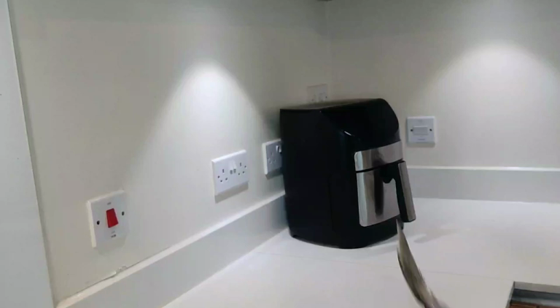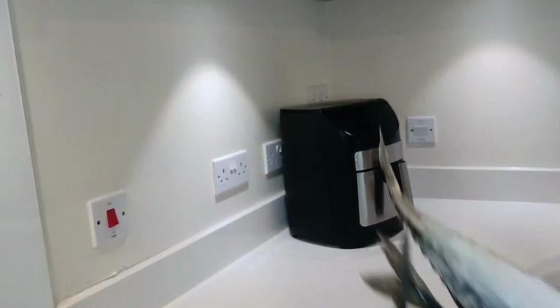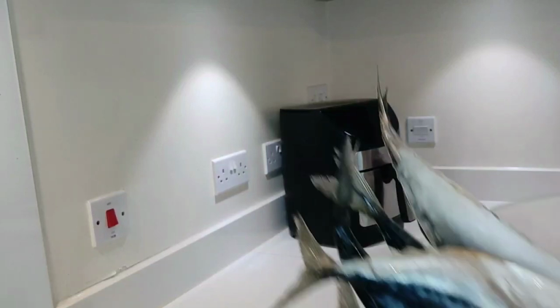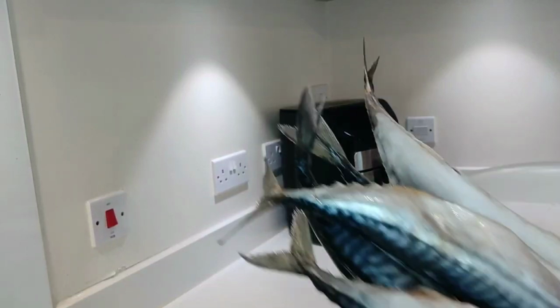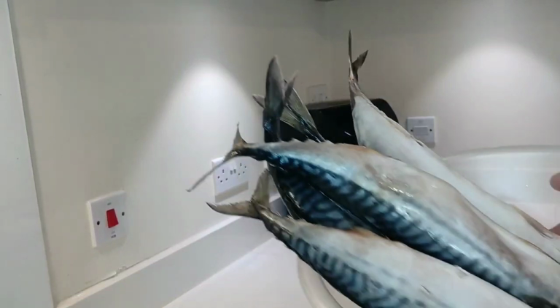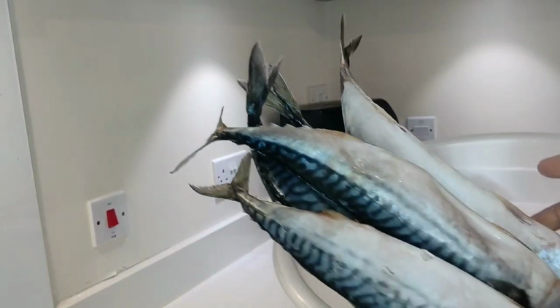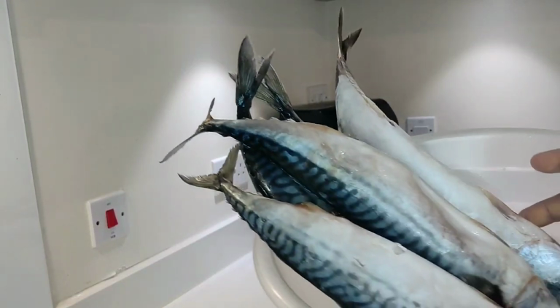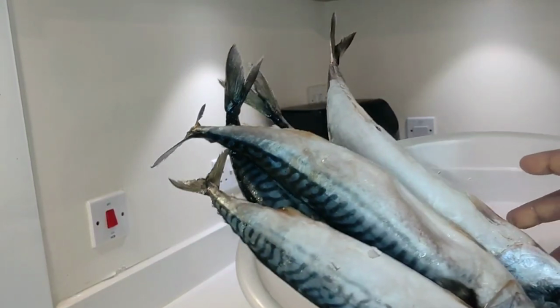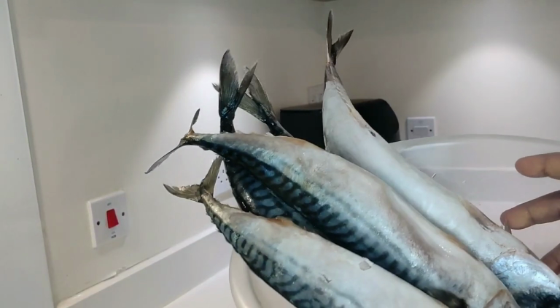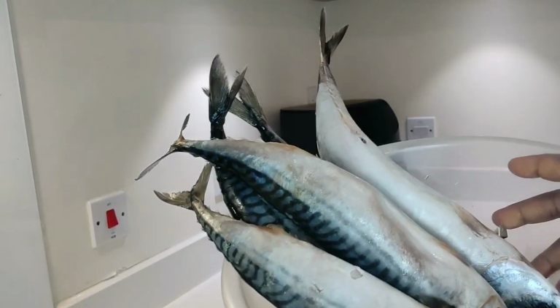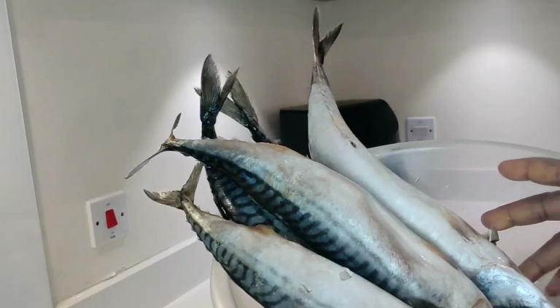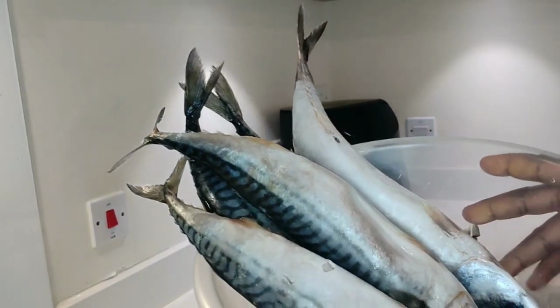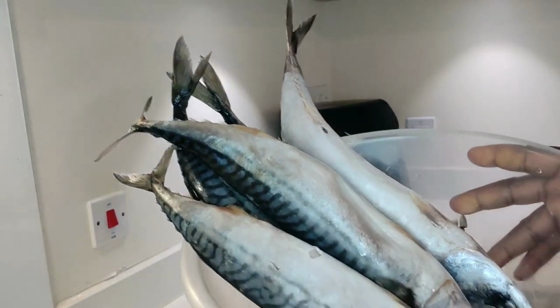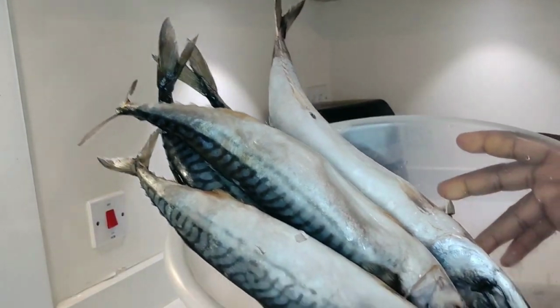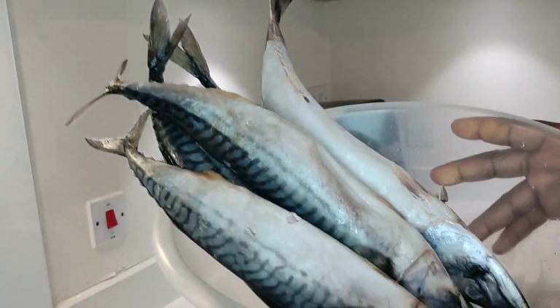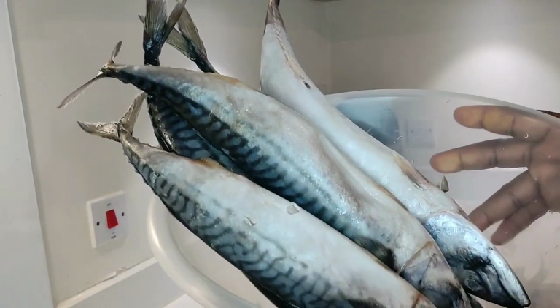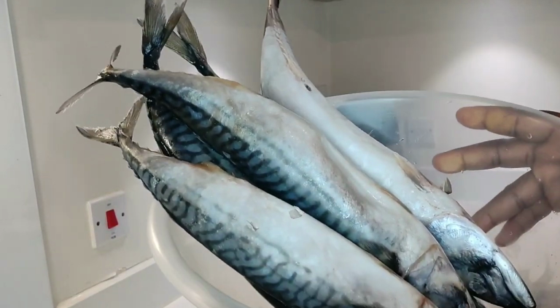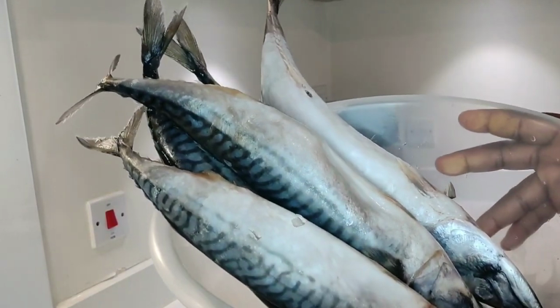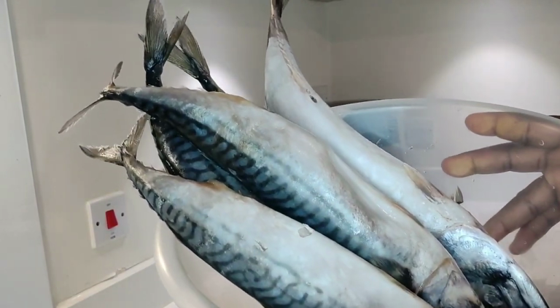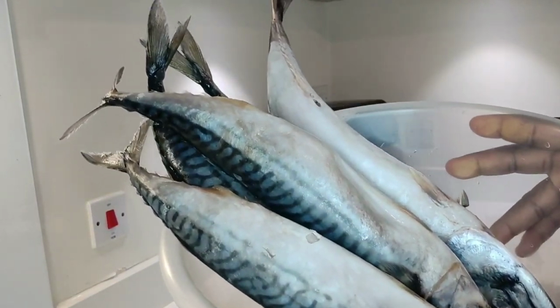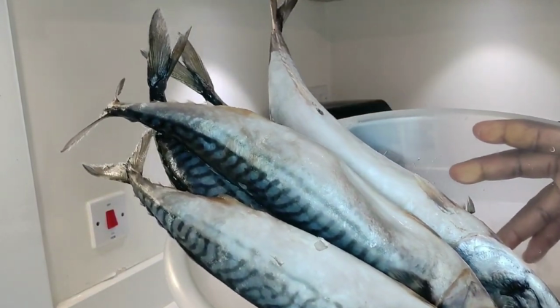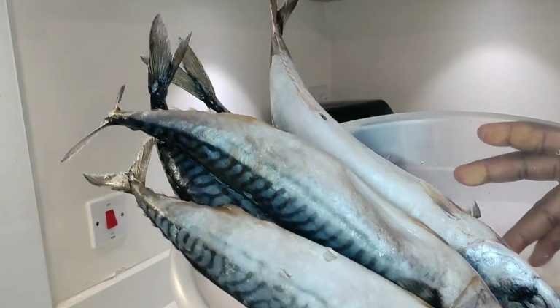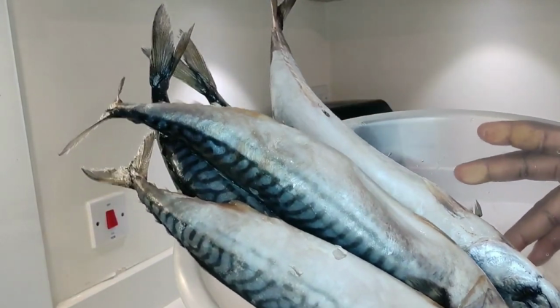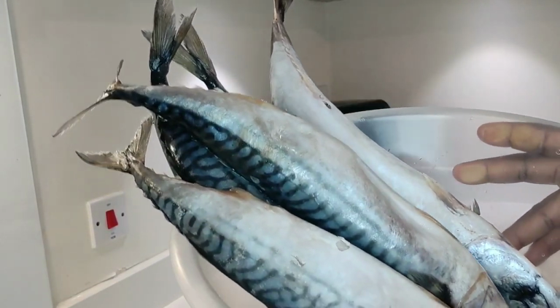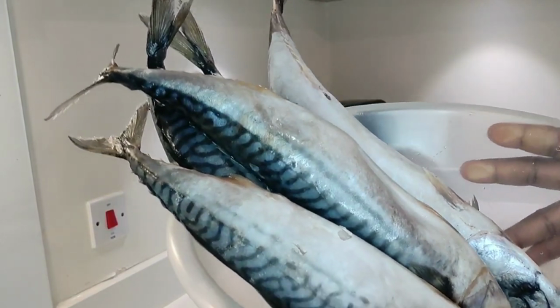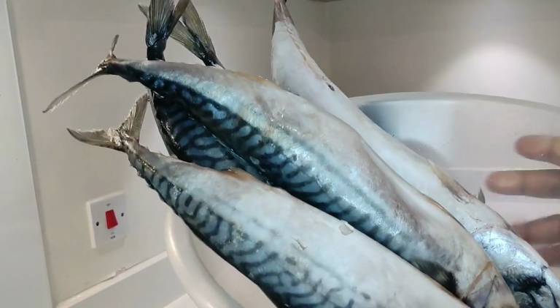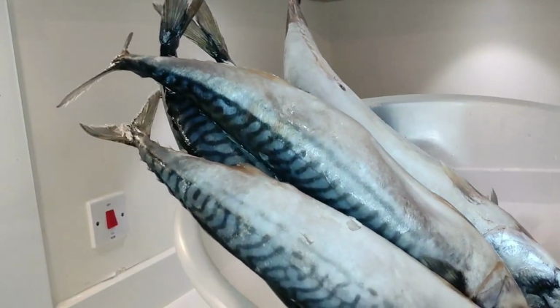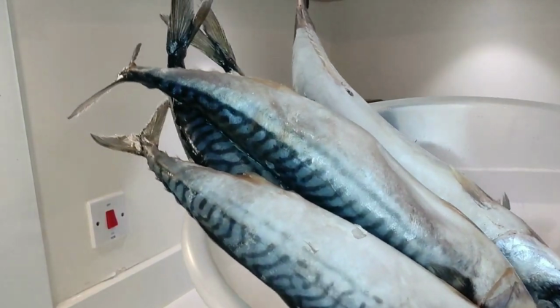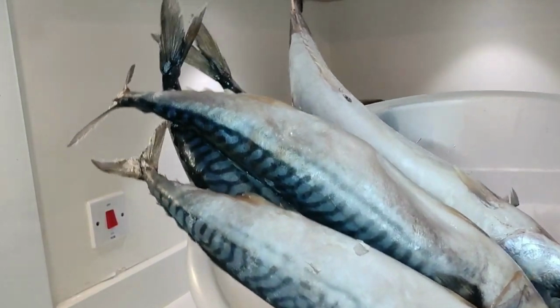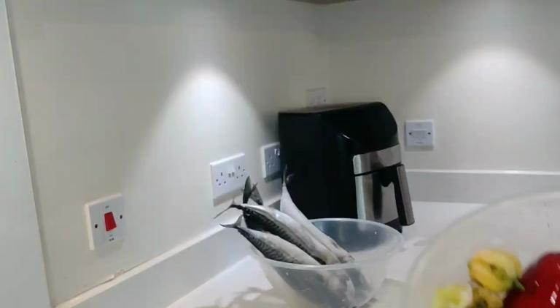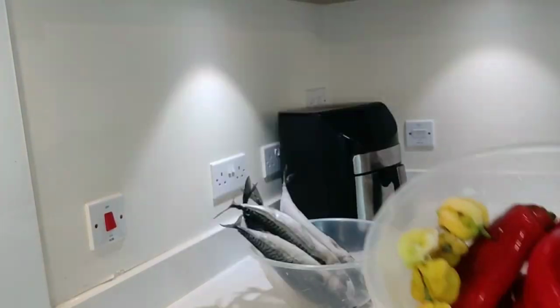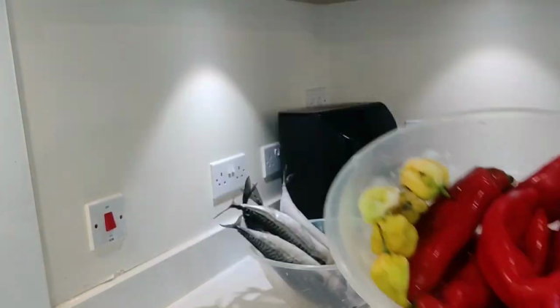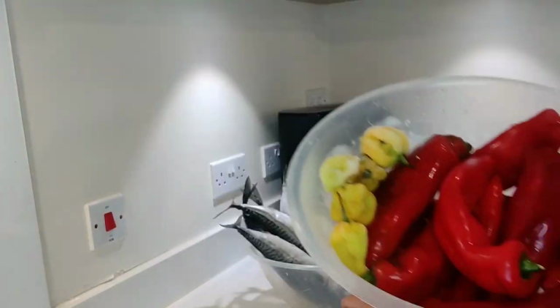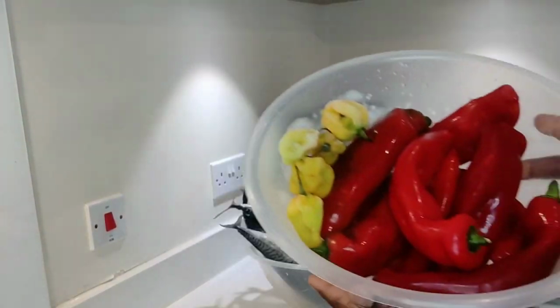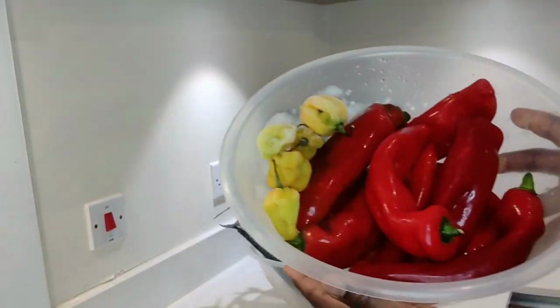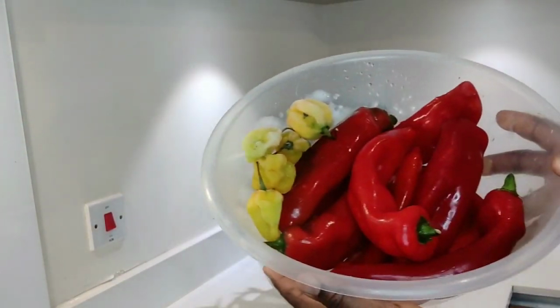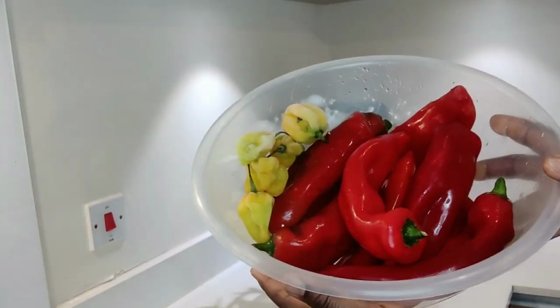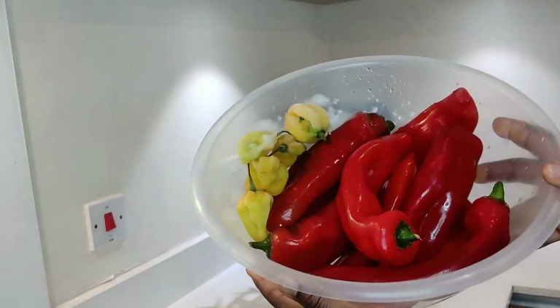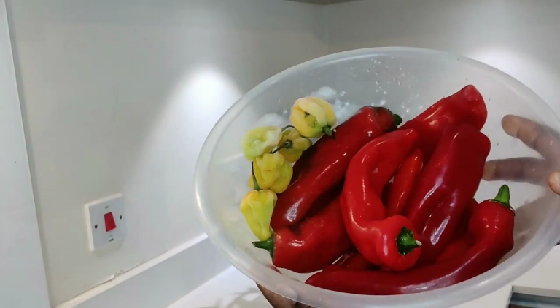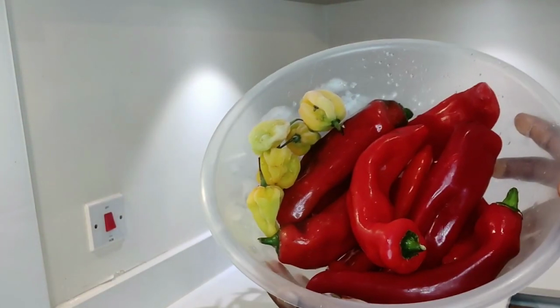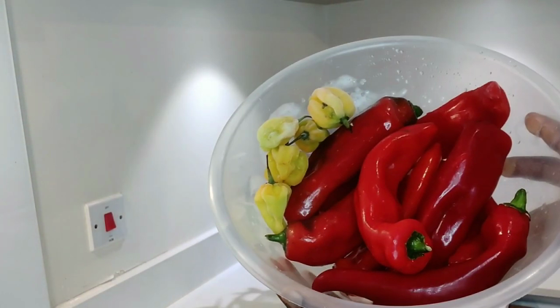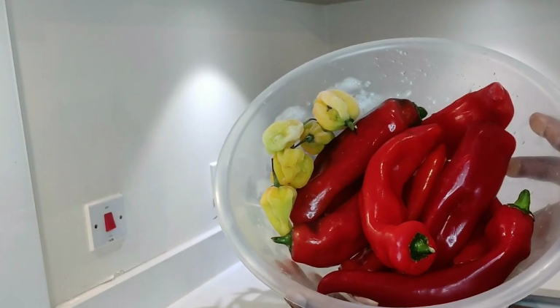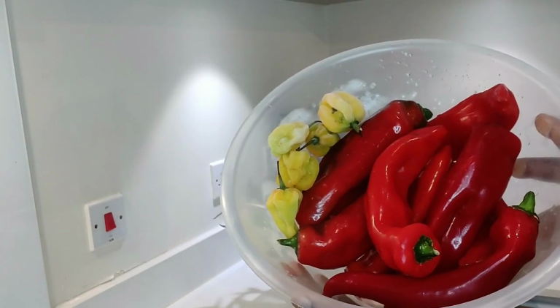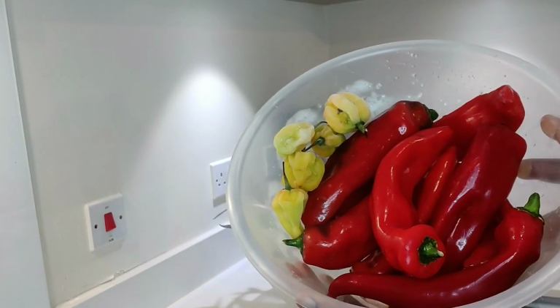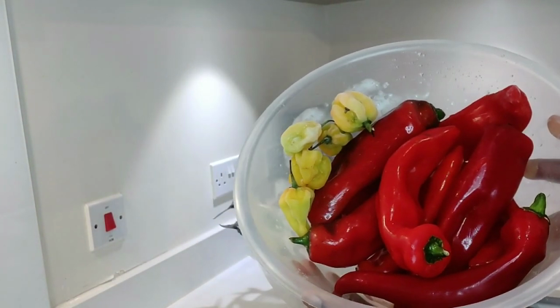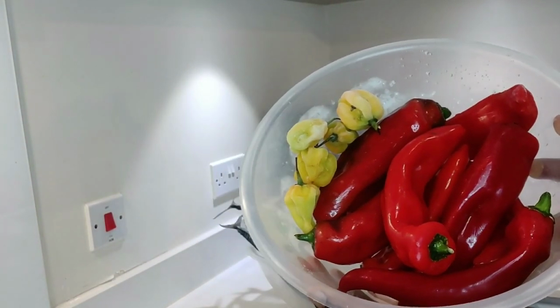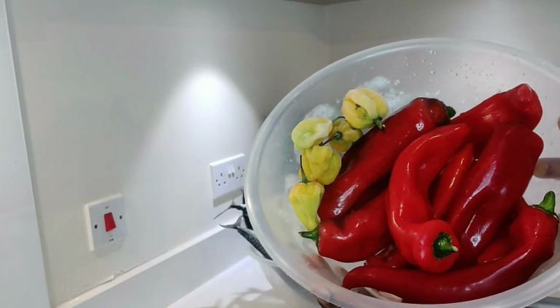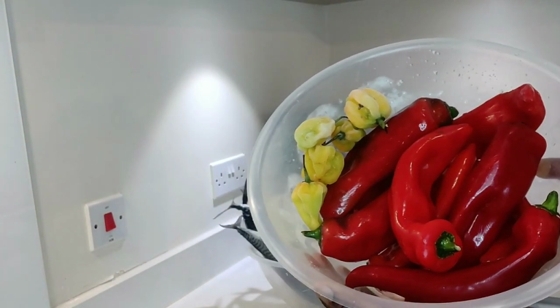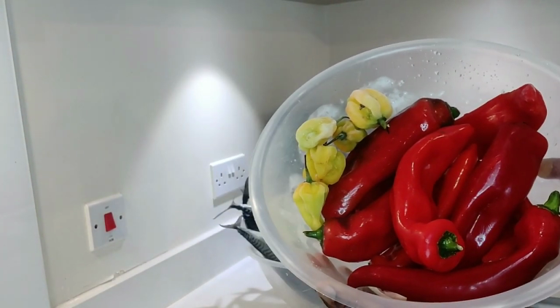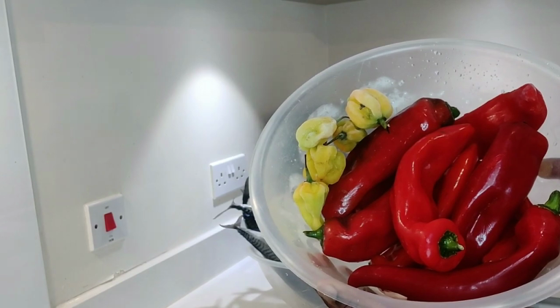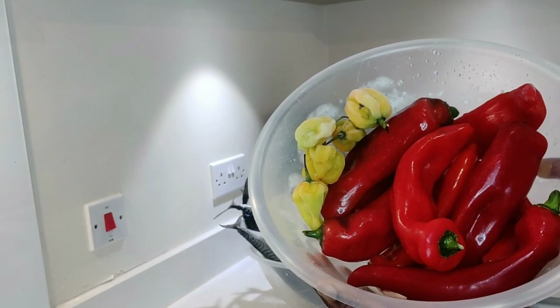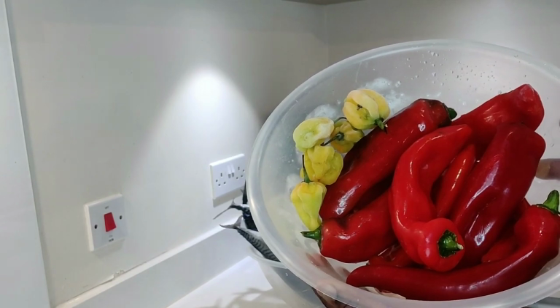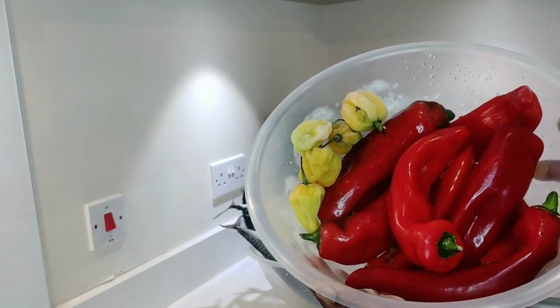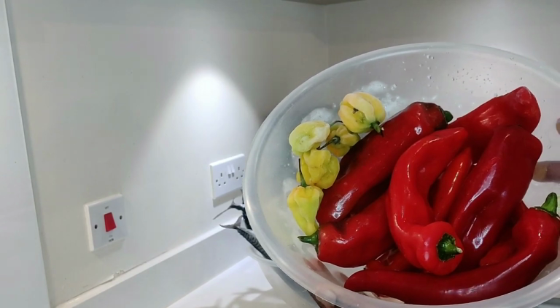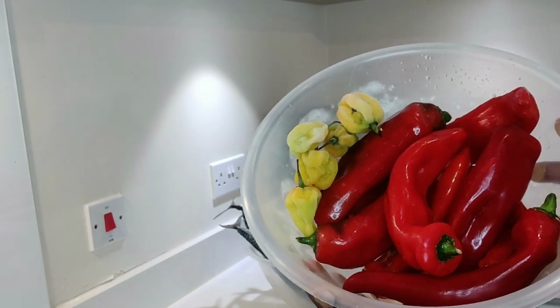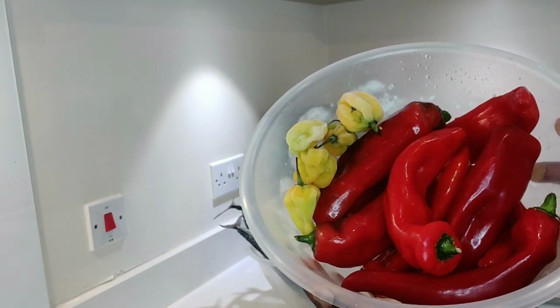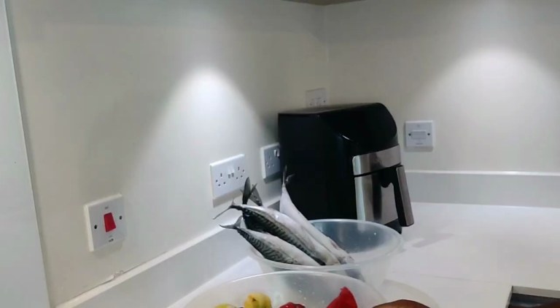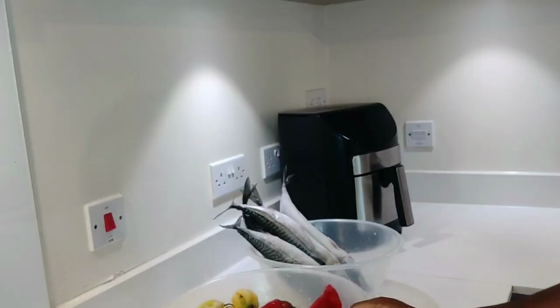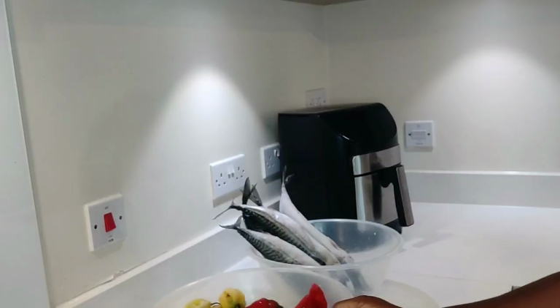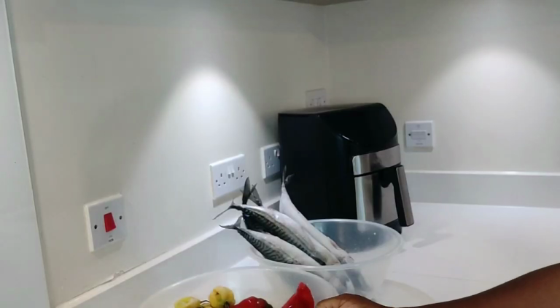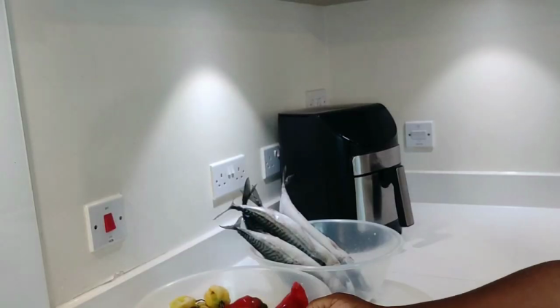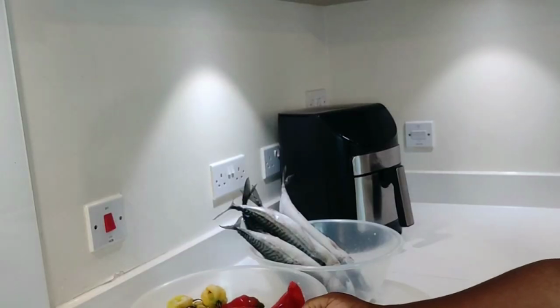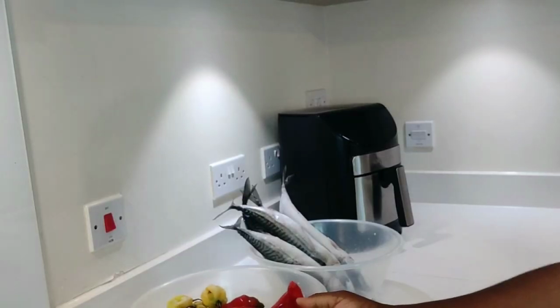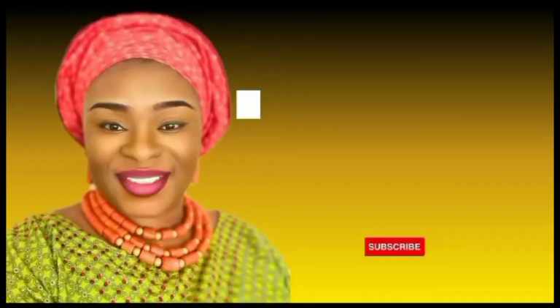So this was how I was busy minding my business, then I realized I have micro fish and I have some peppers. So let's make something delicious.